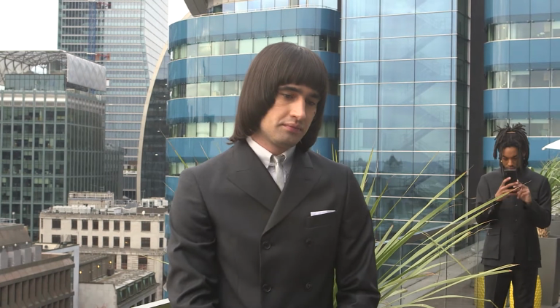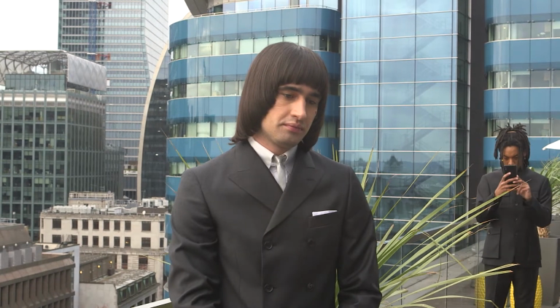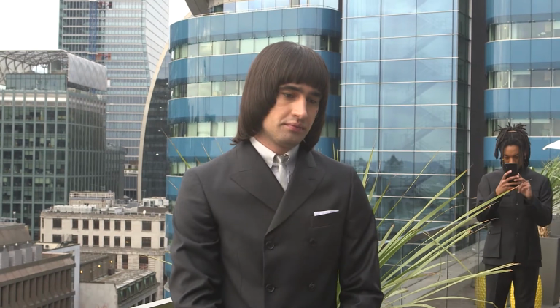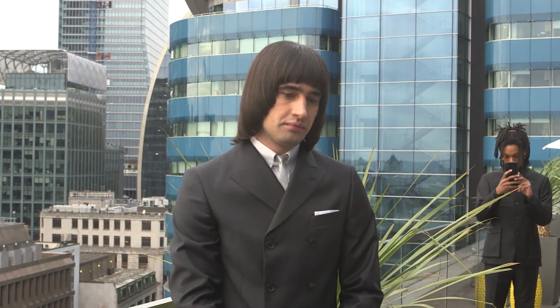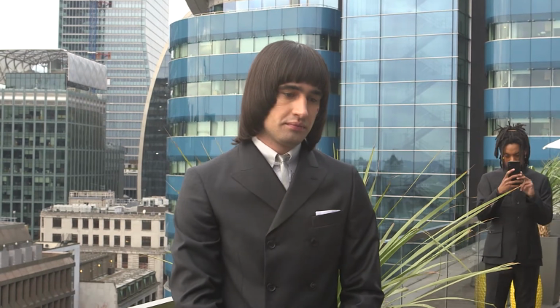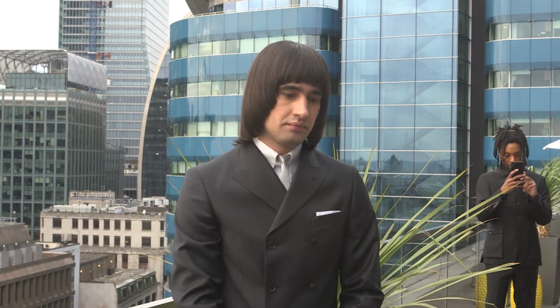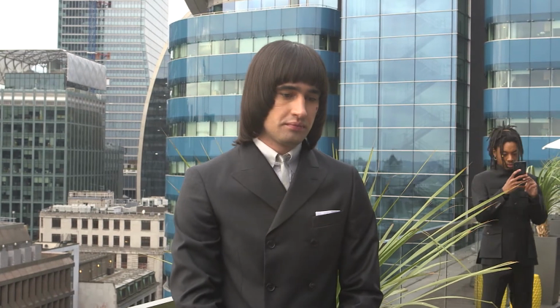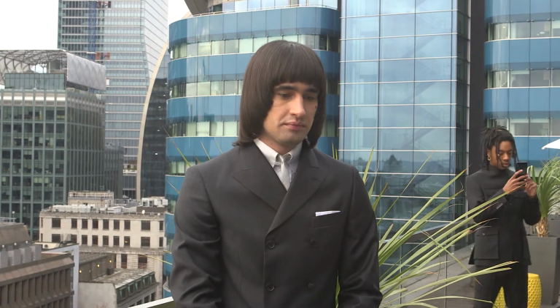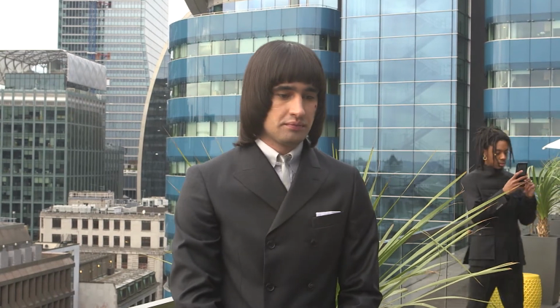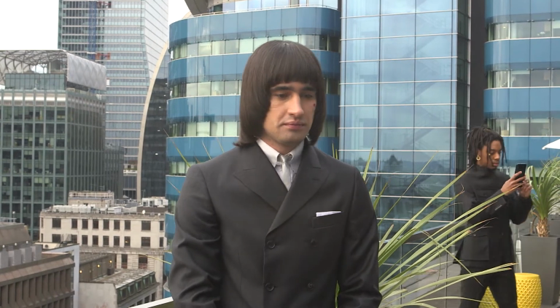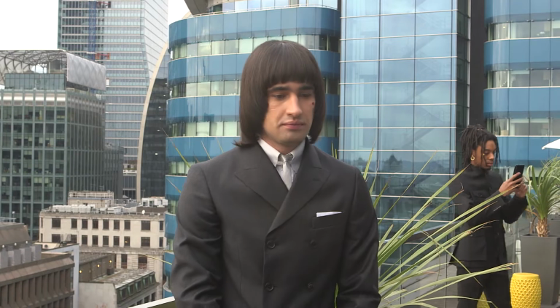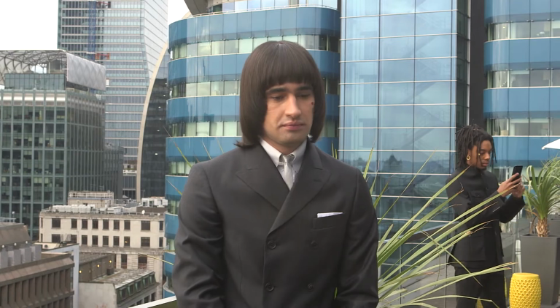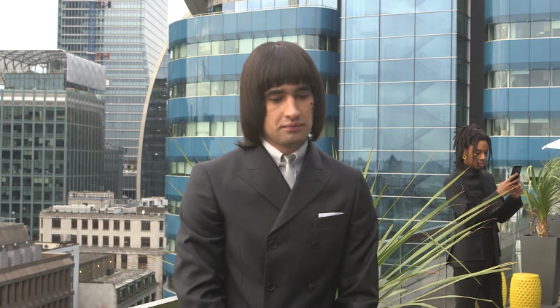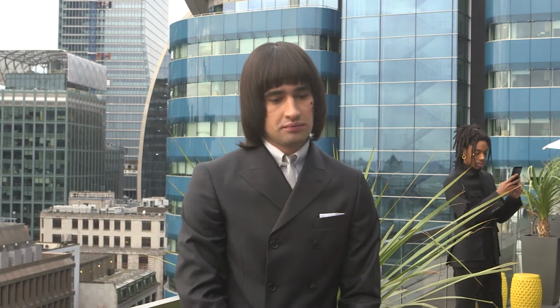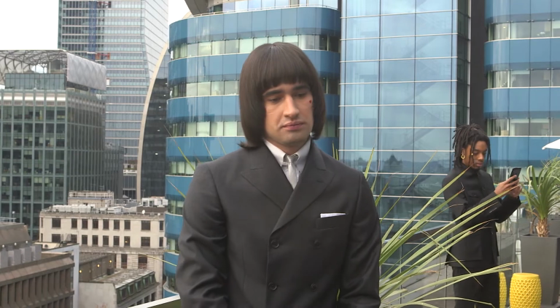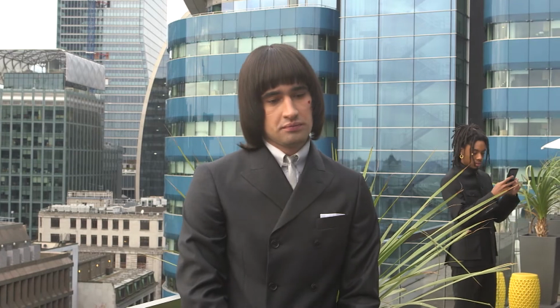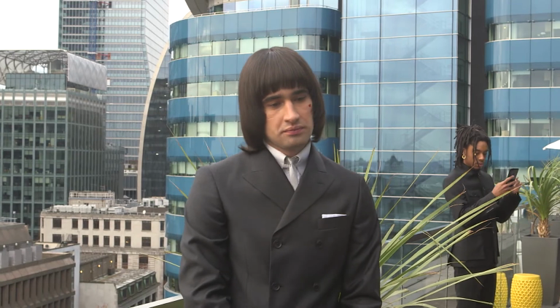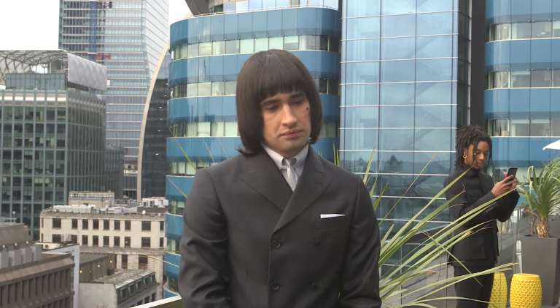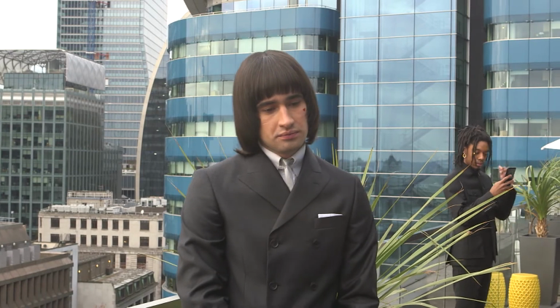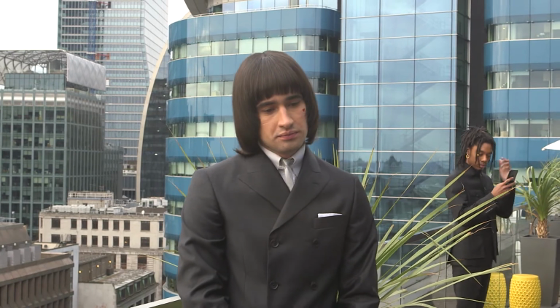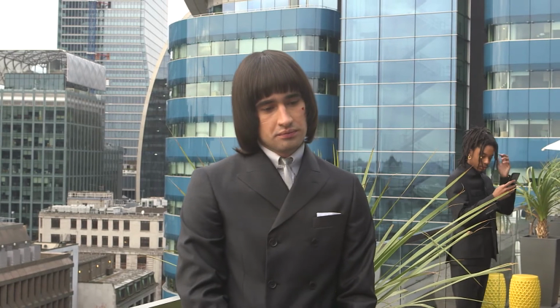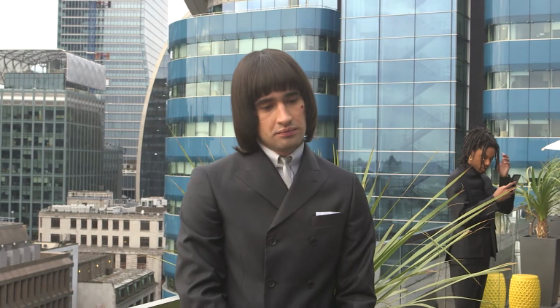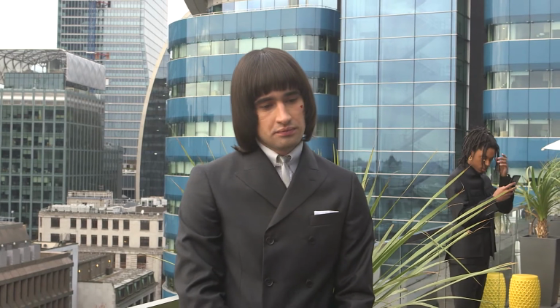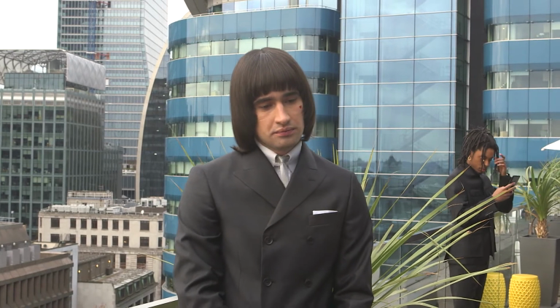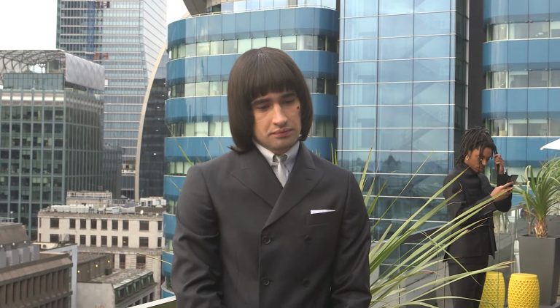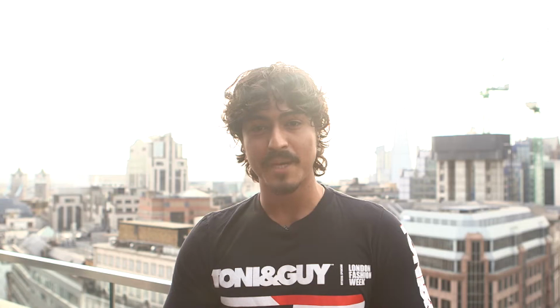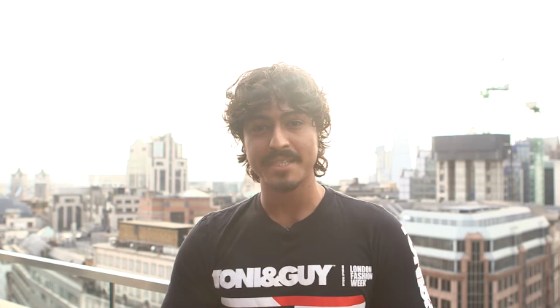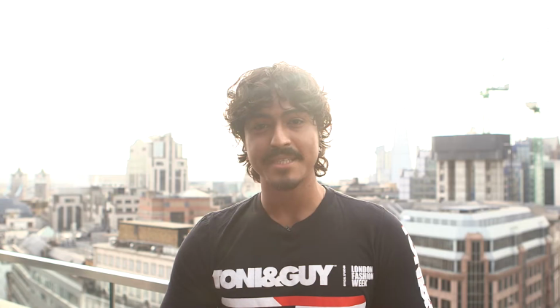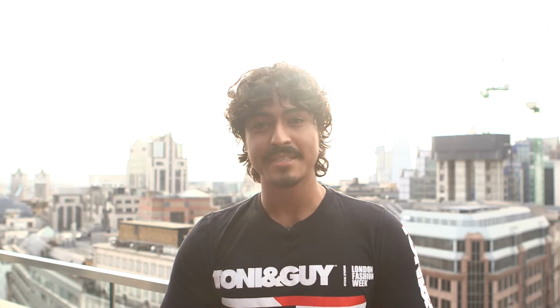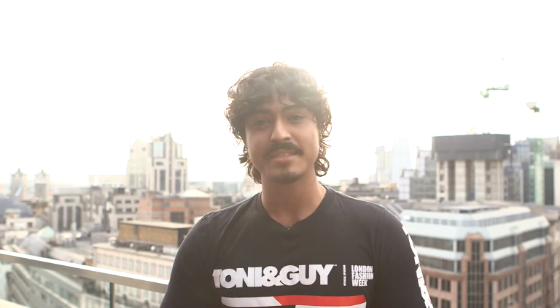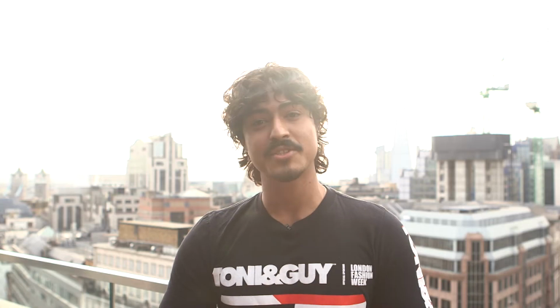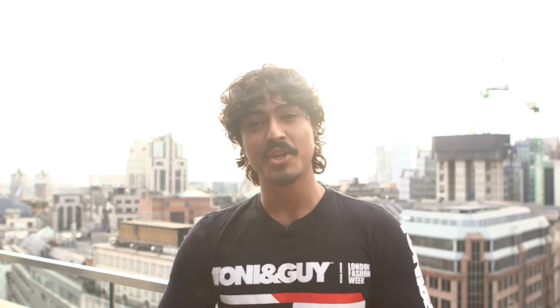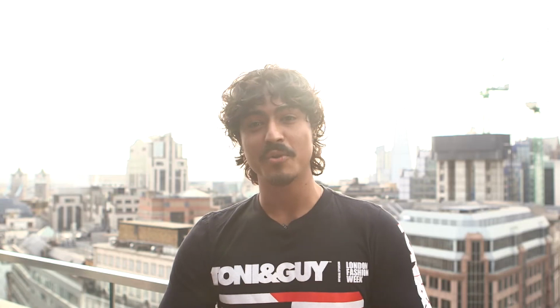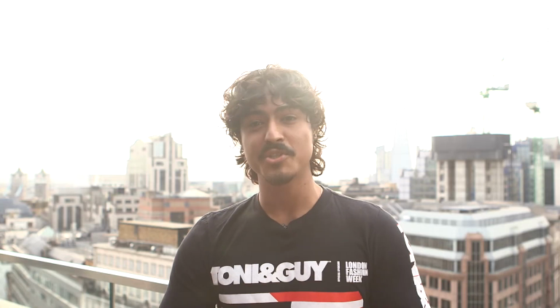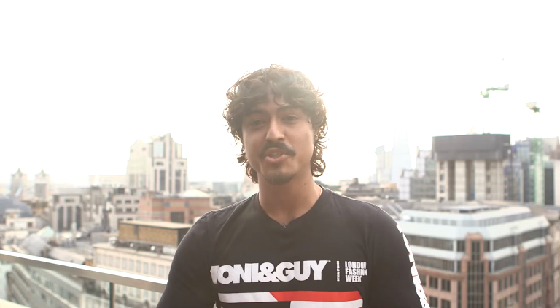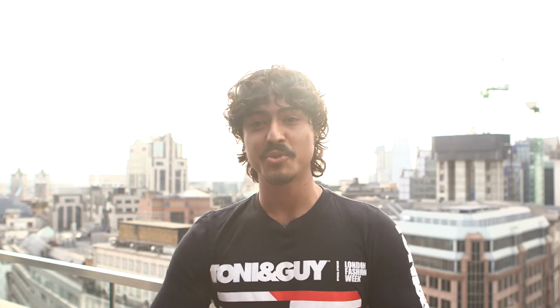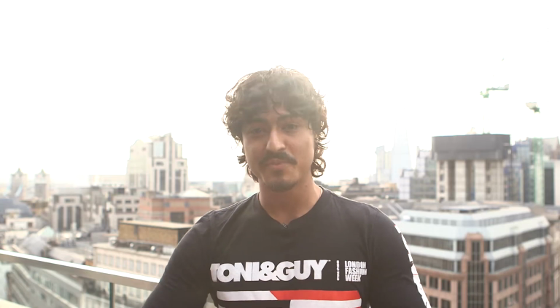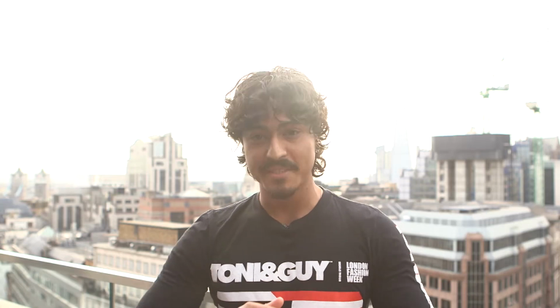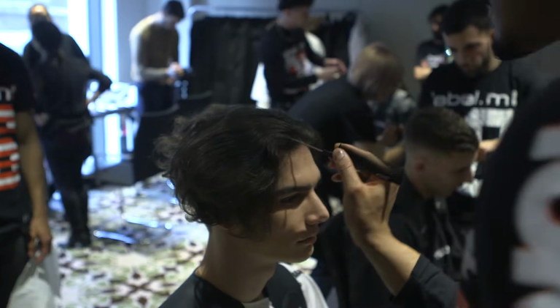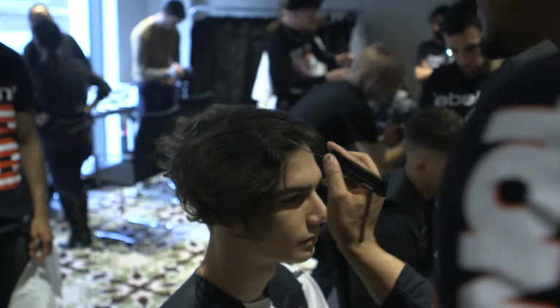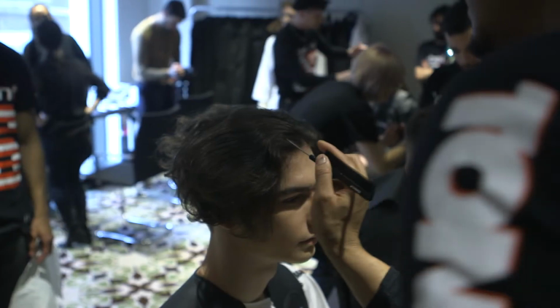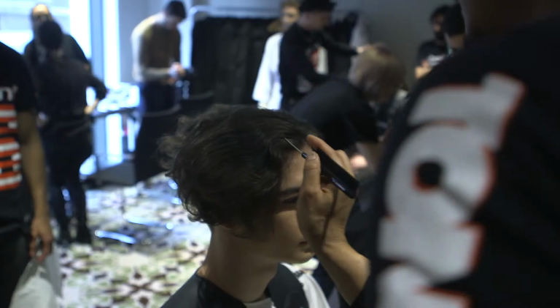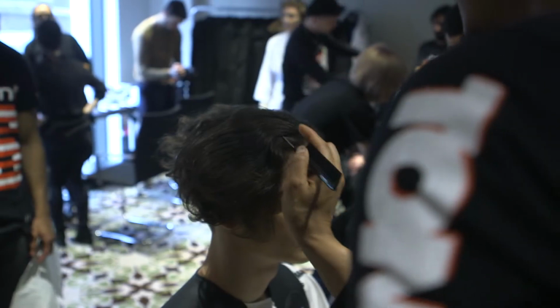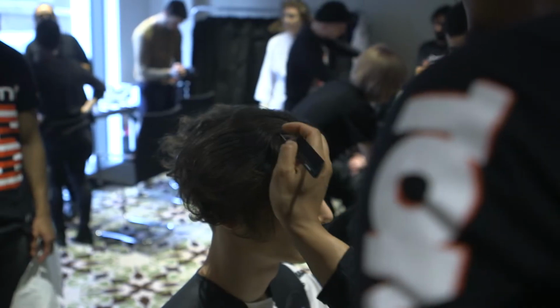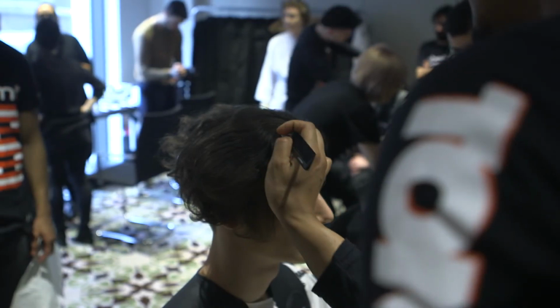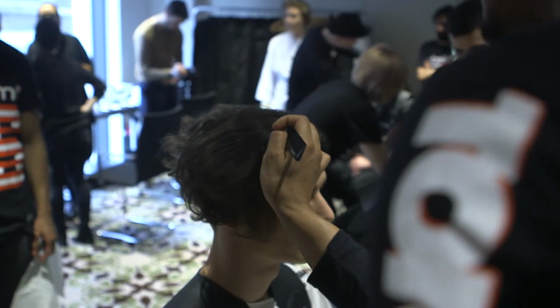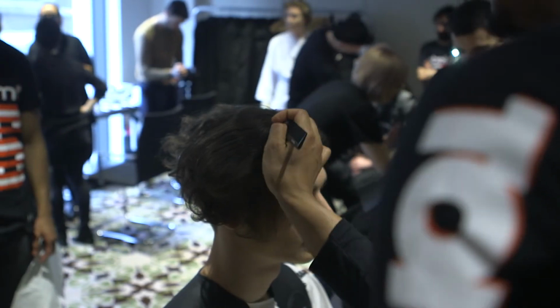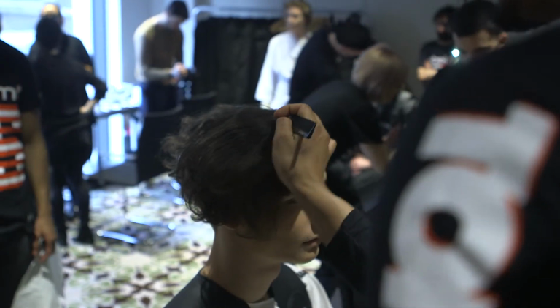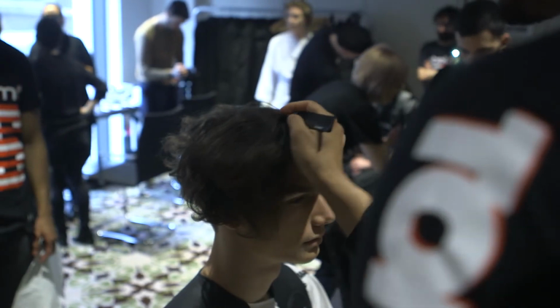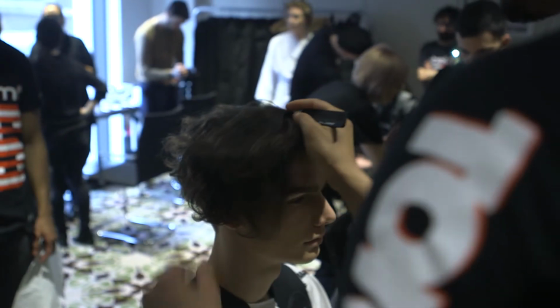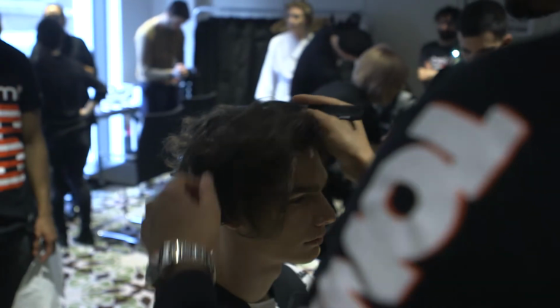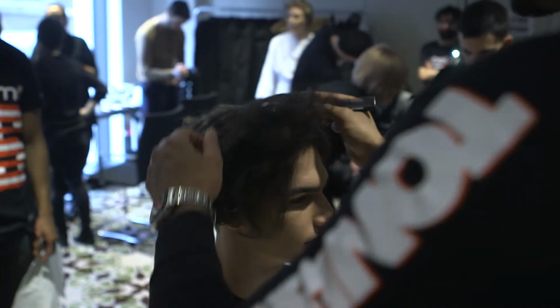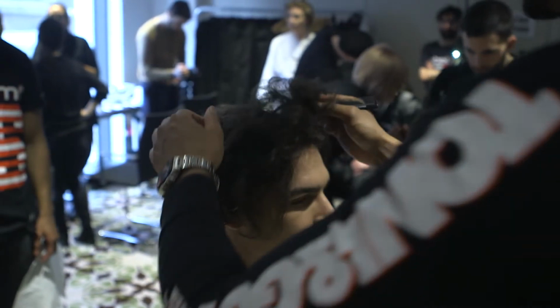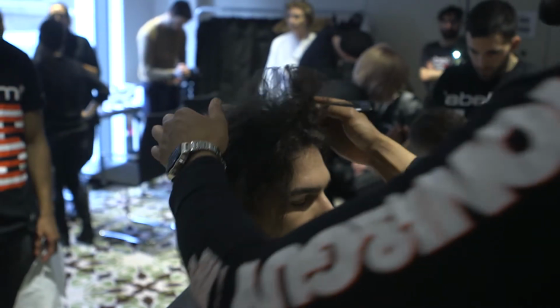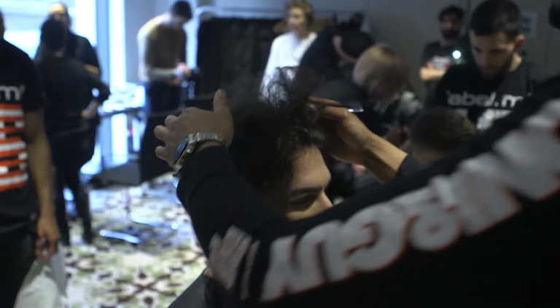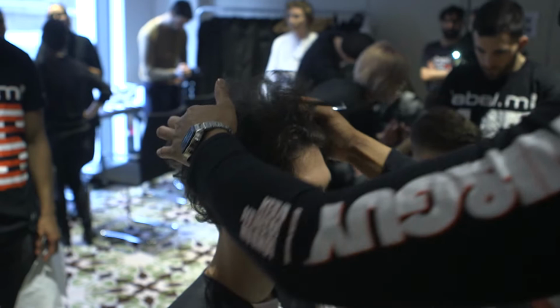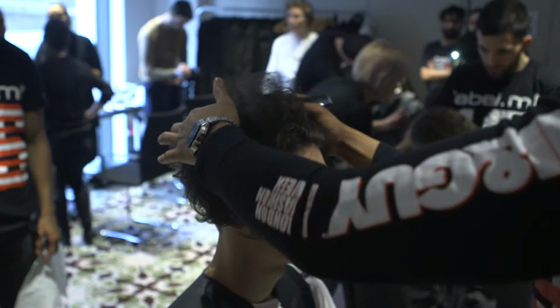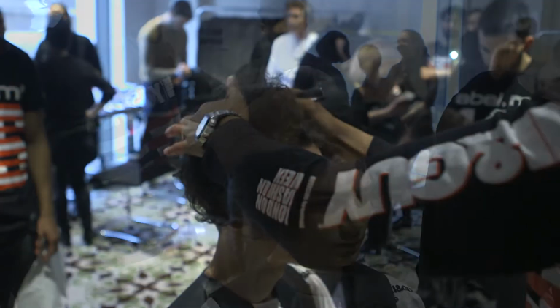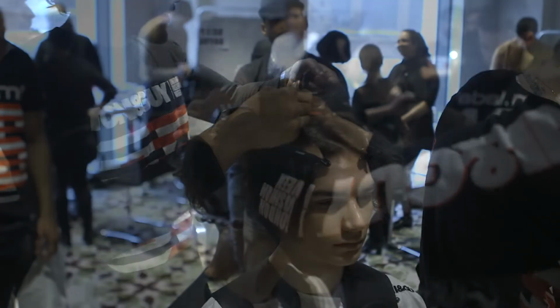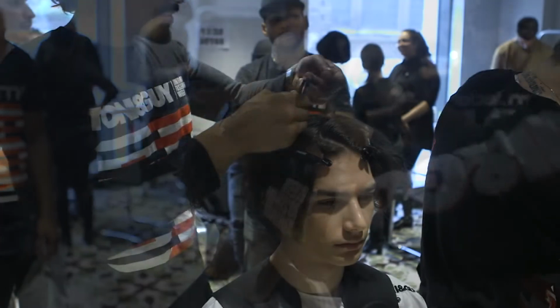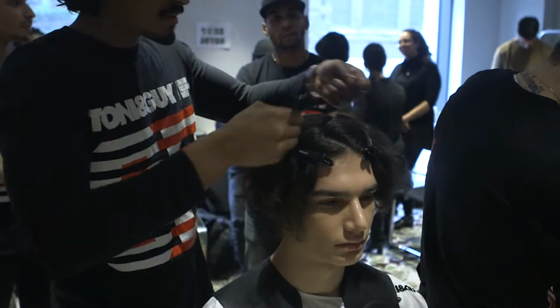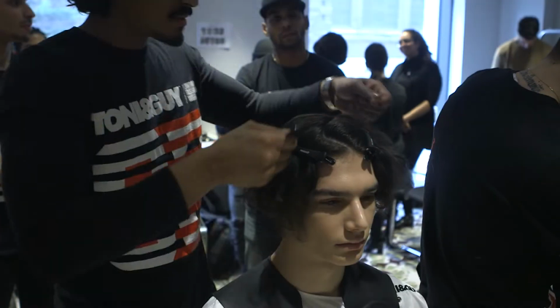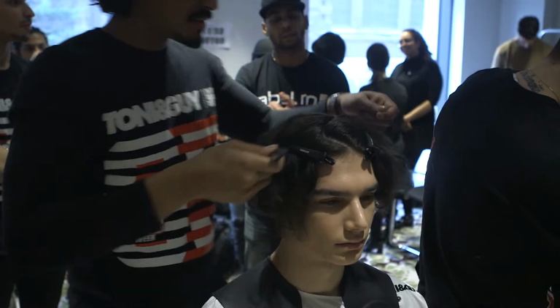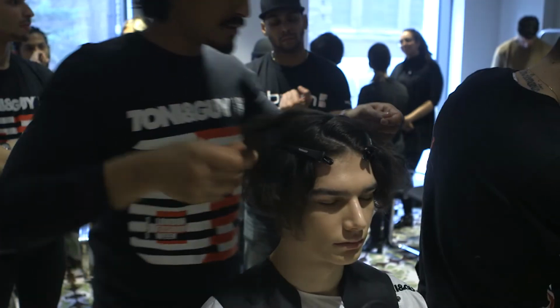For the look today, the first step was placing a waved parting to go in tune with the silhouette of the waves that we're going to create with our end result.